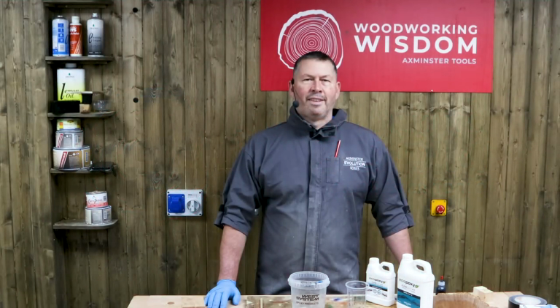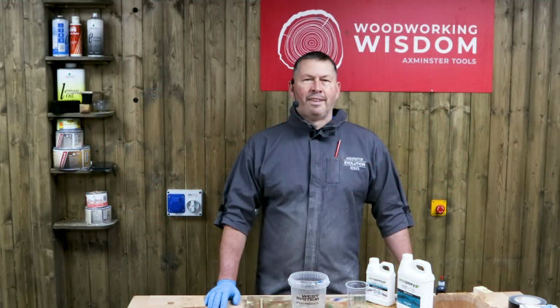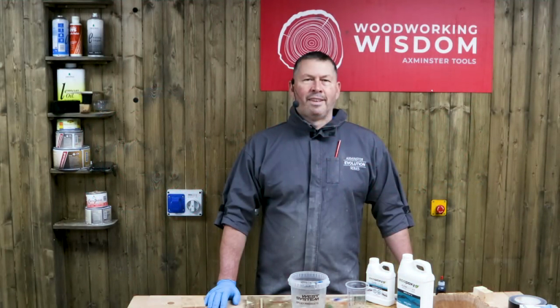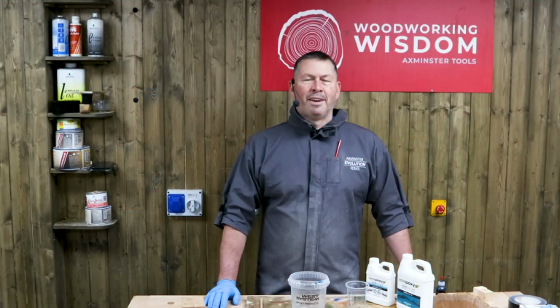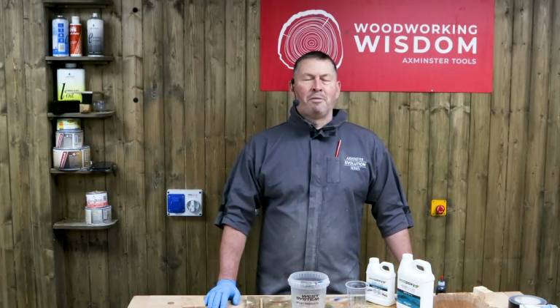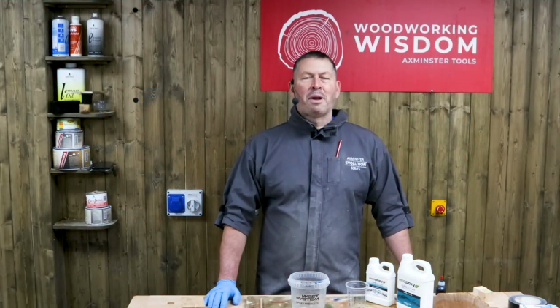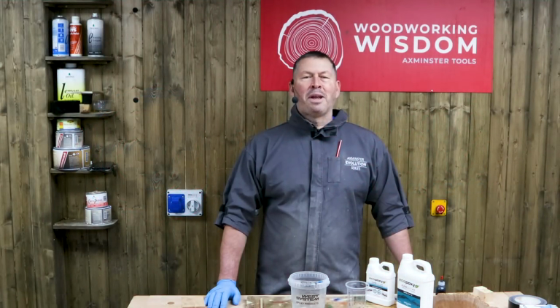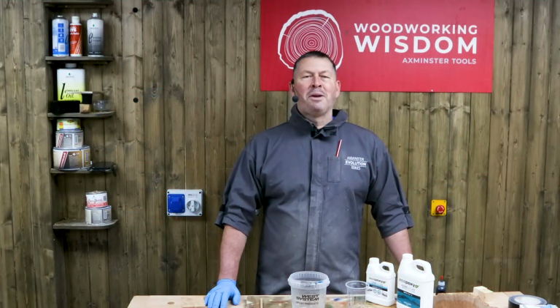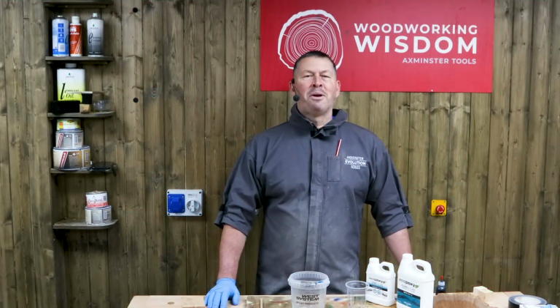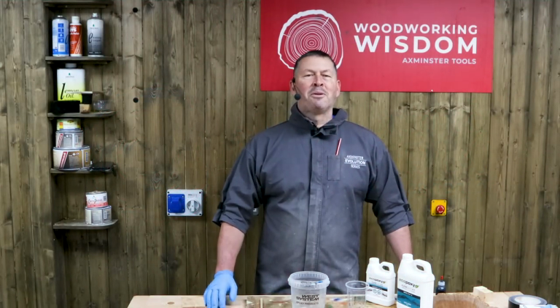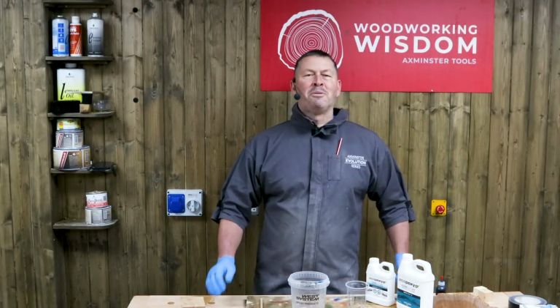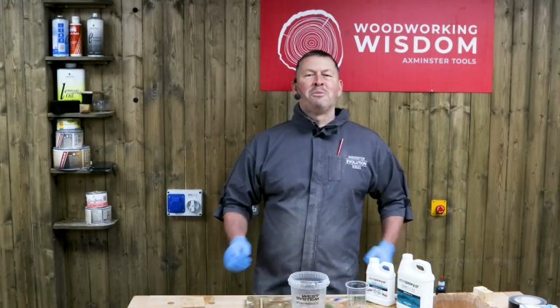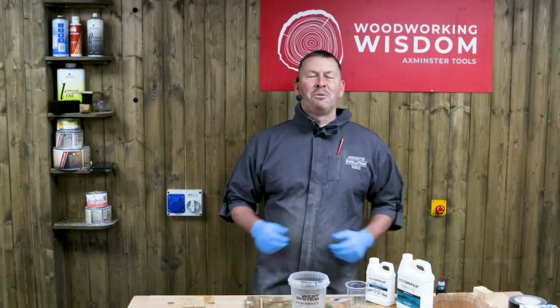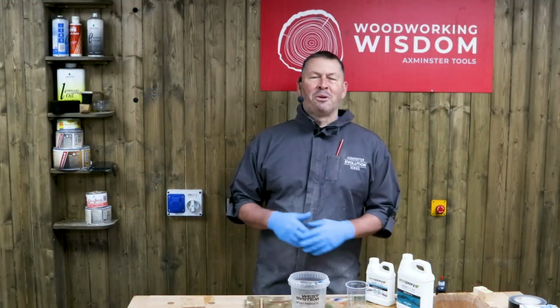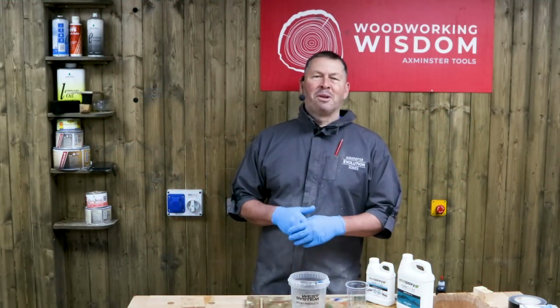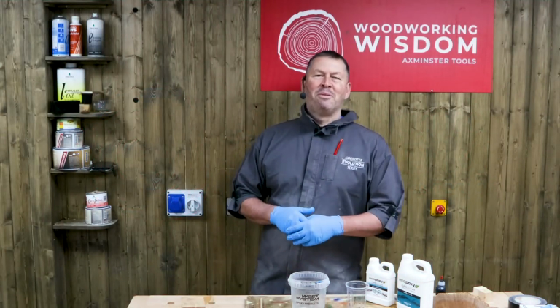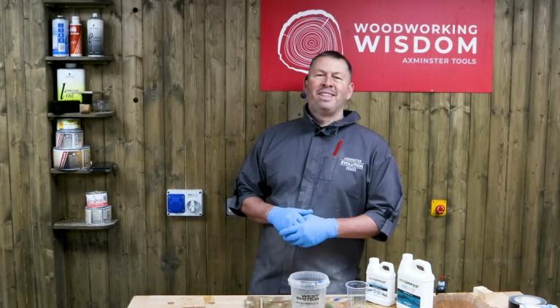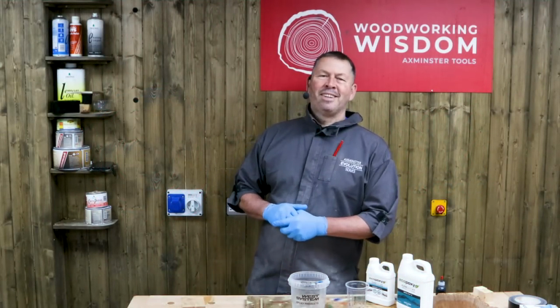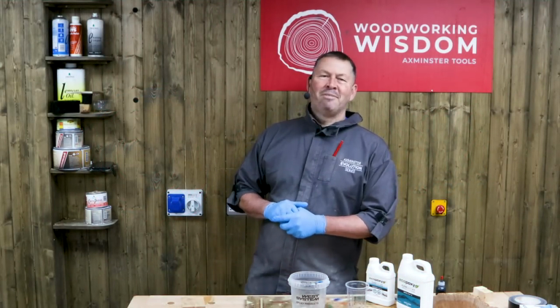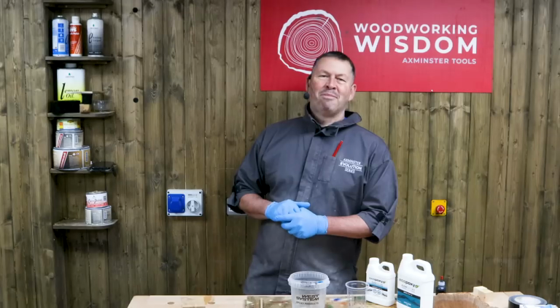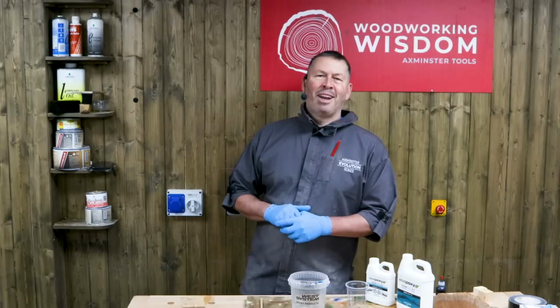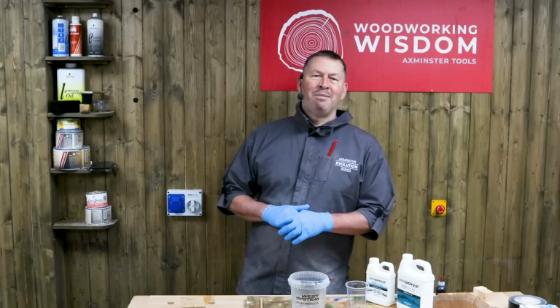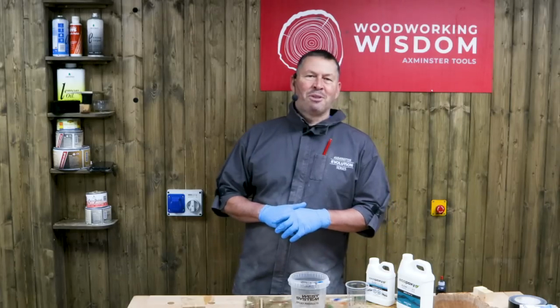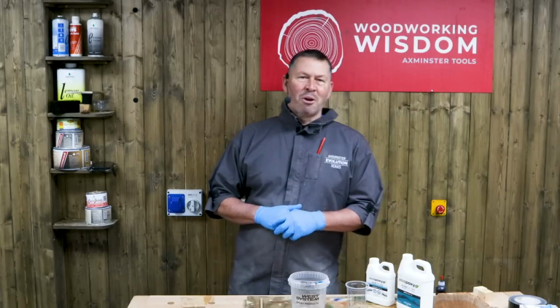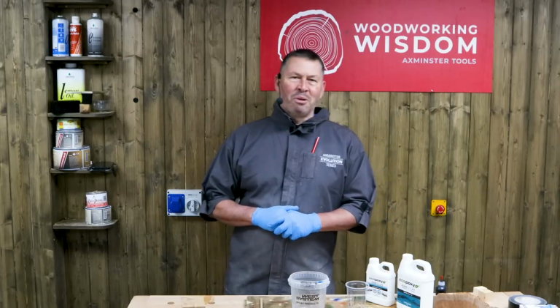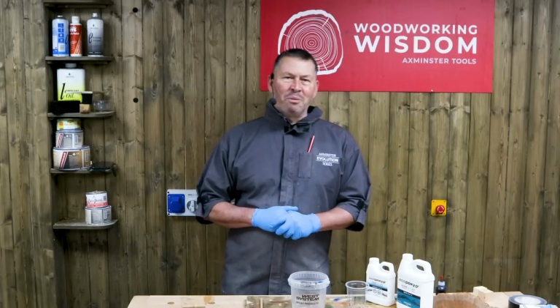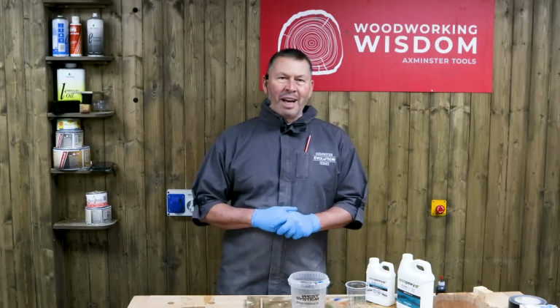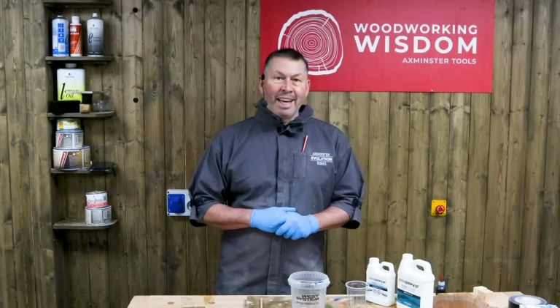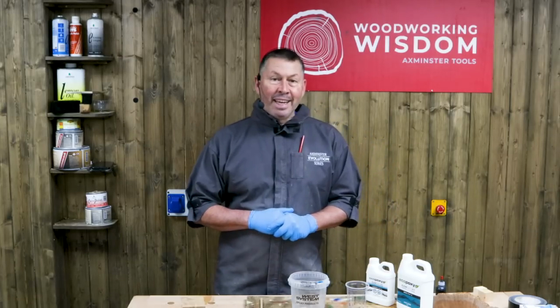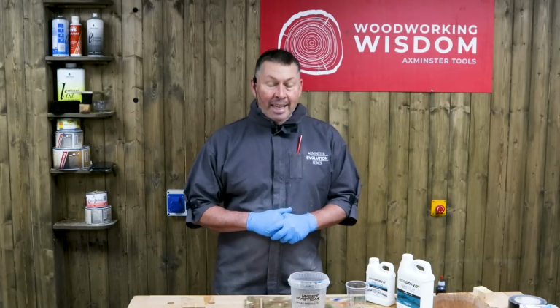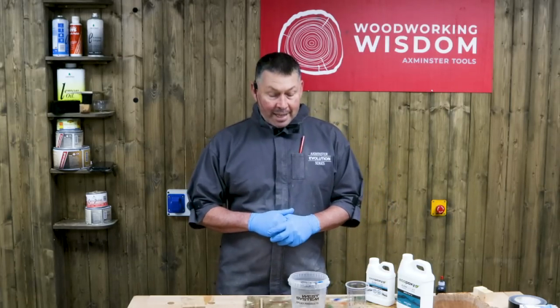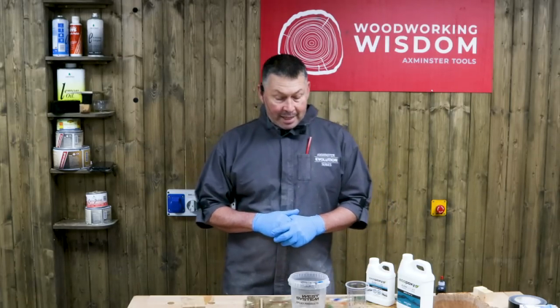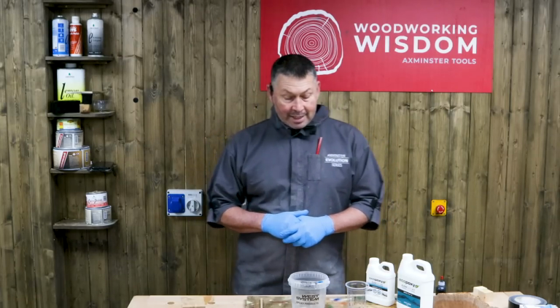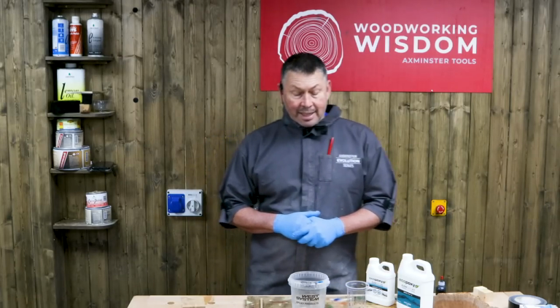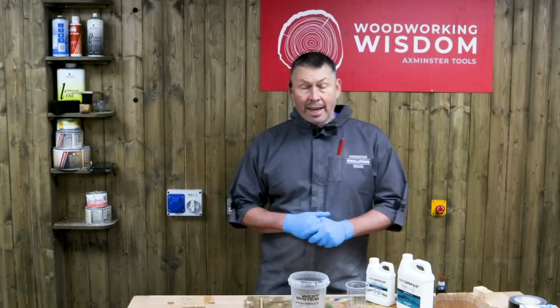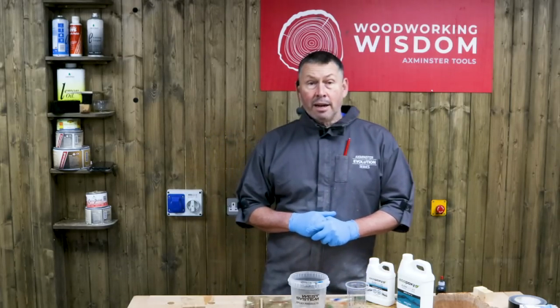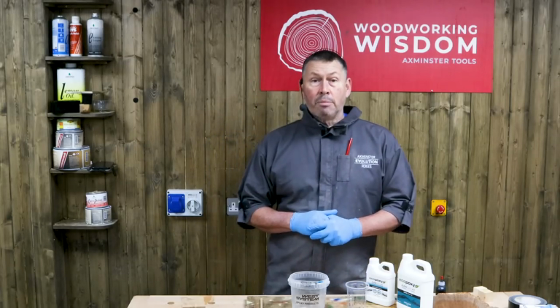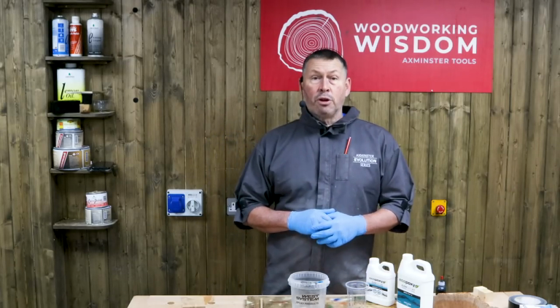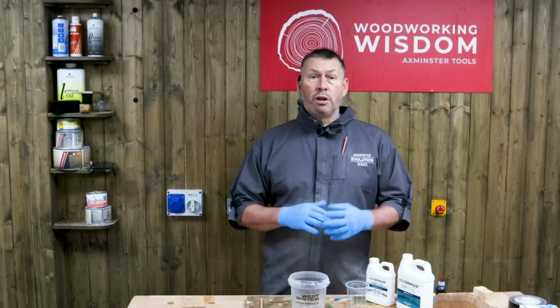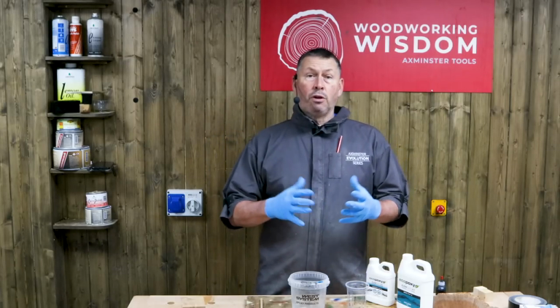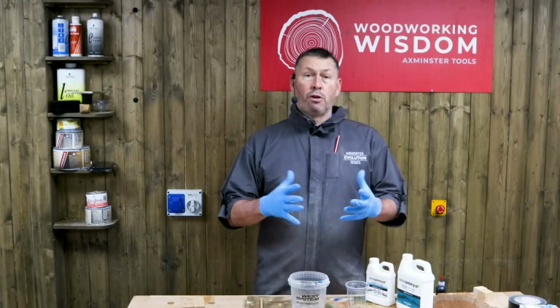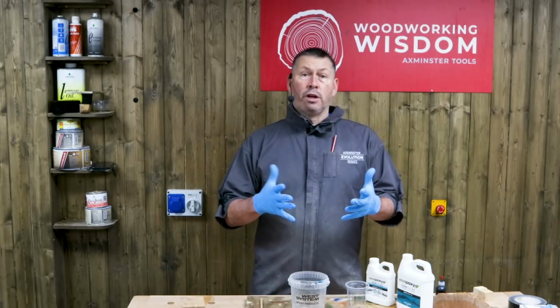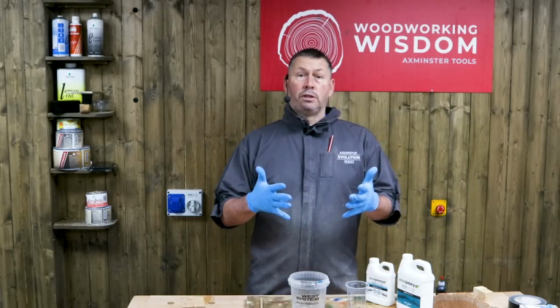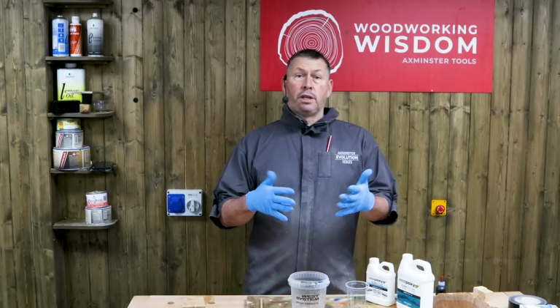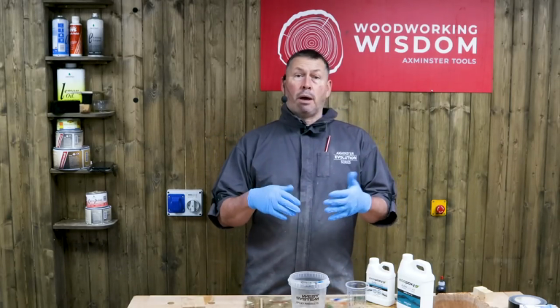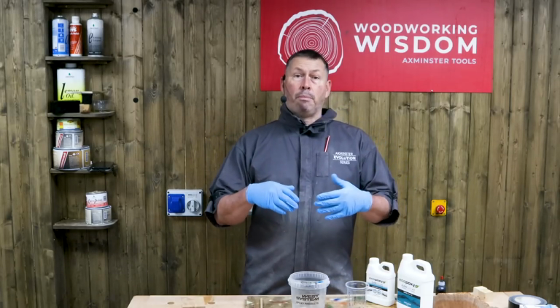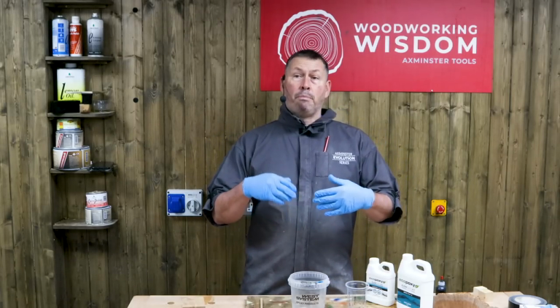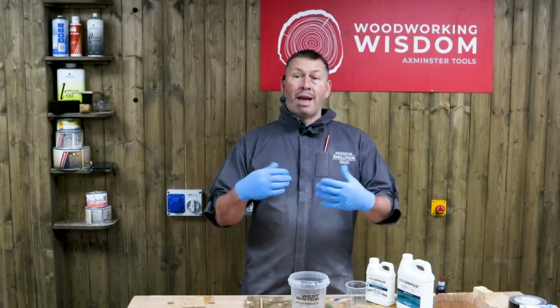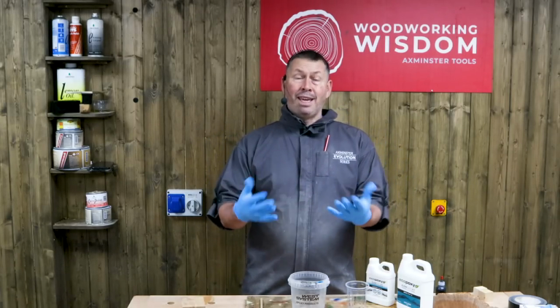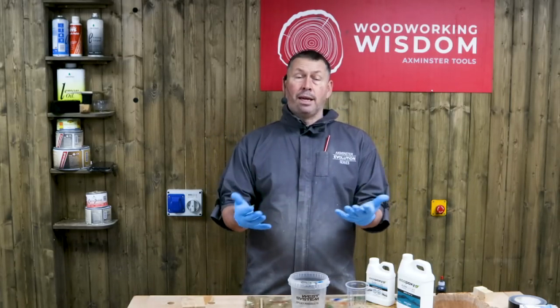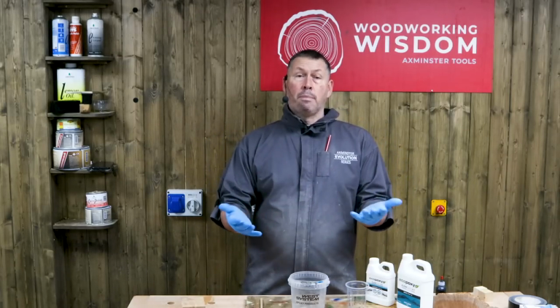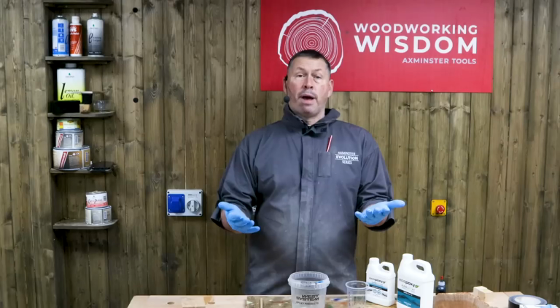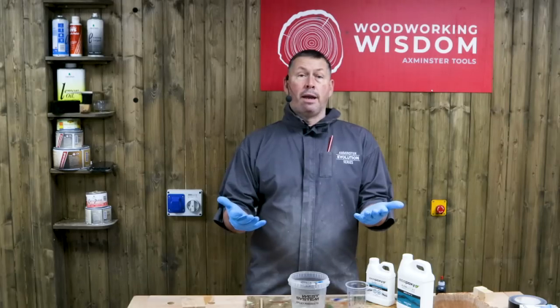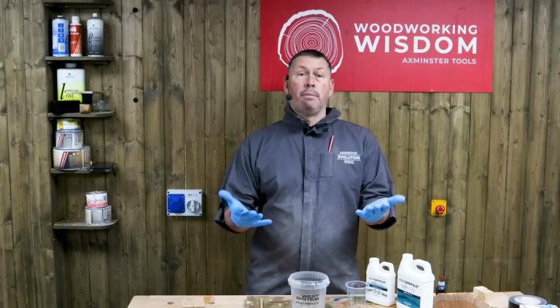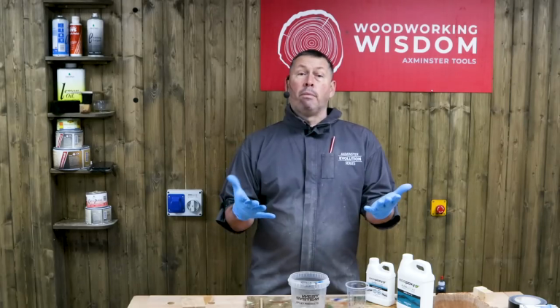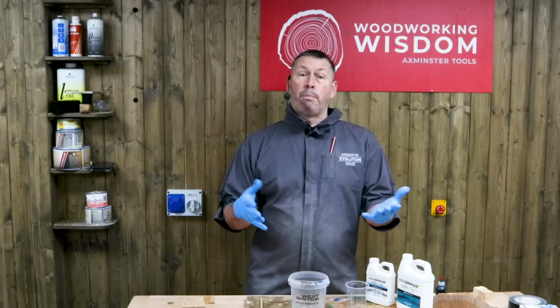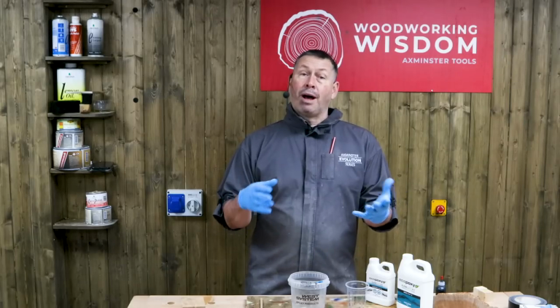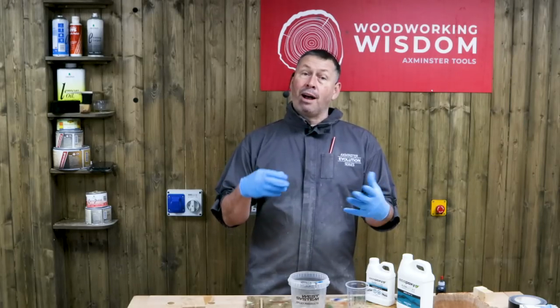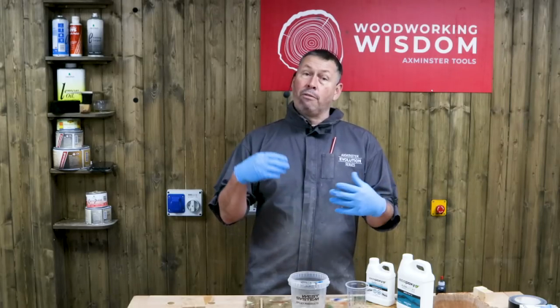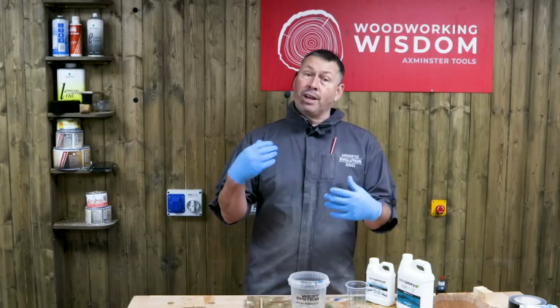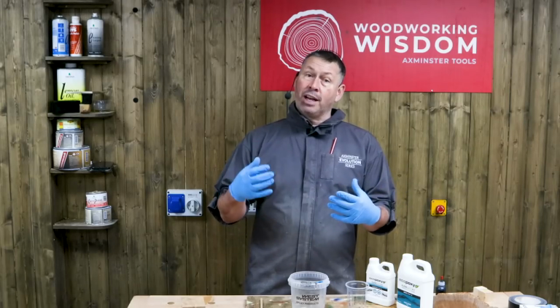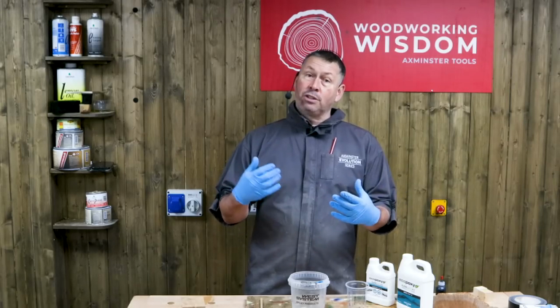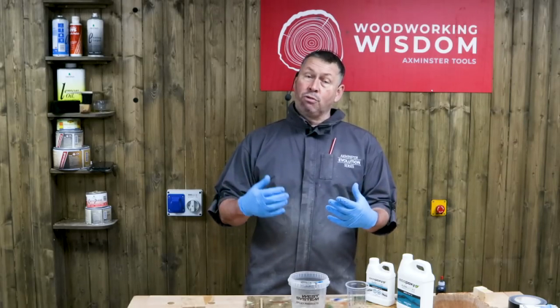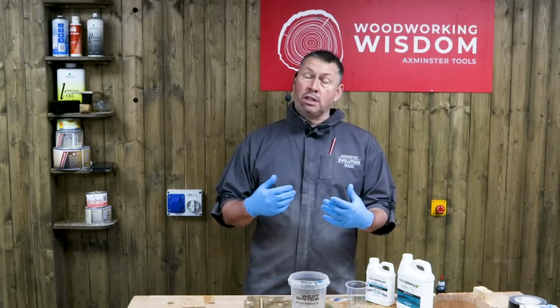Hi everybody, welcome to Woodworking Wisdom. My name is Colwyn Wei and today I'm going to look at making a pen blank out of cast resin.